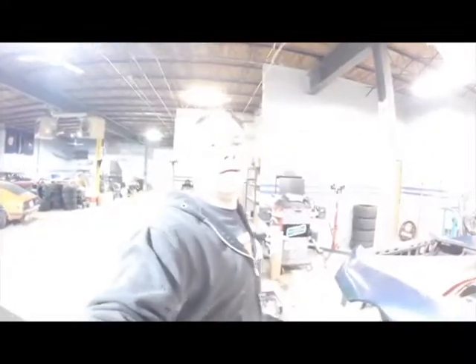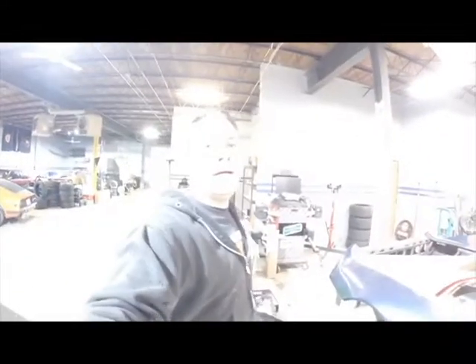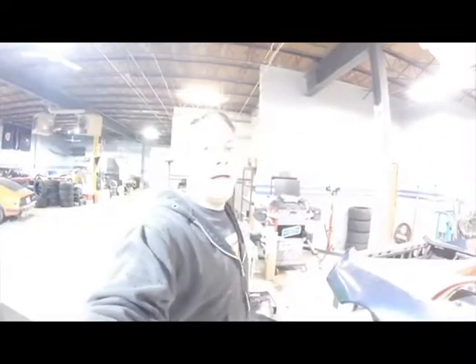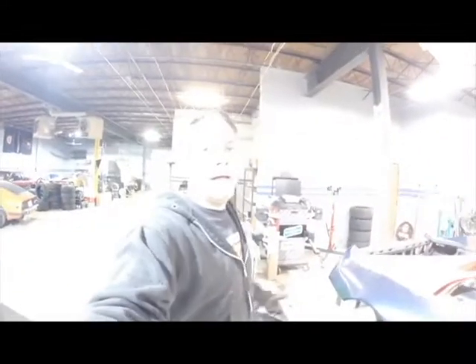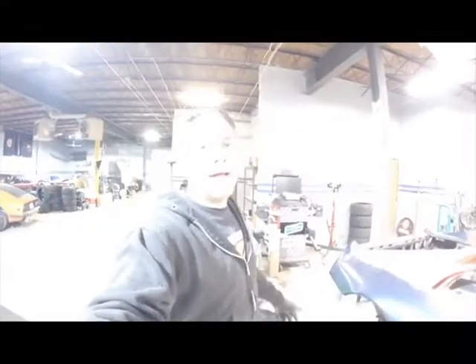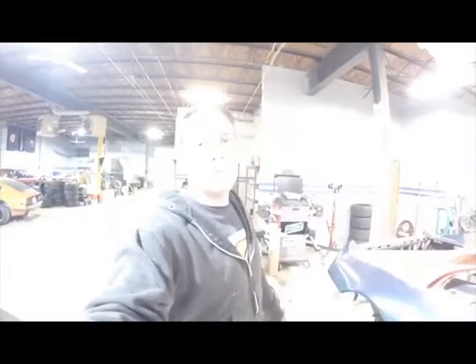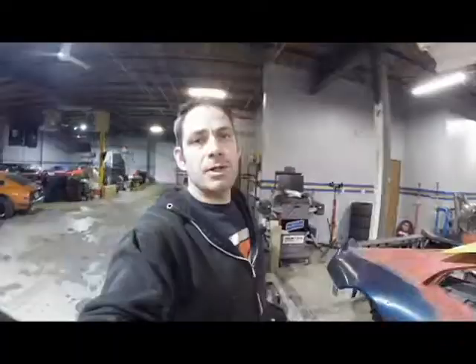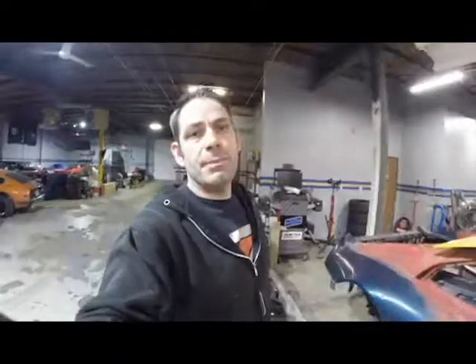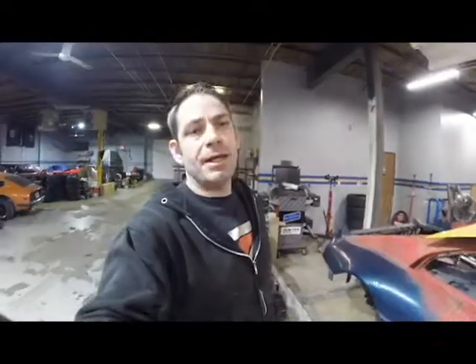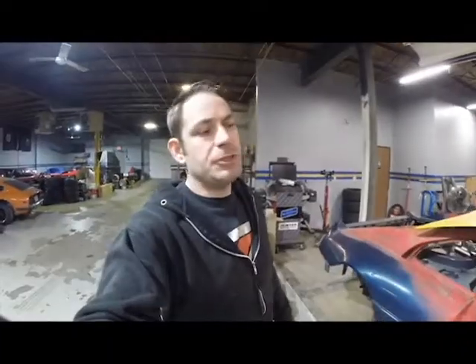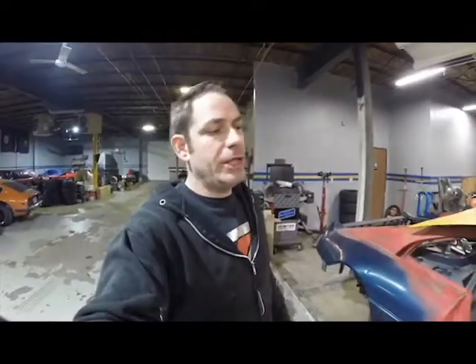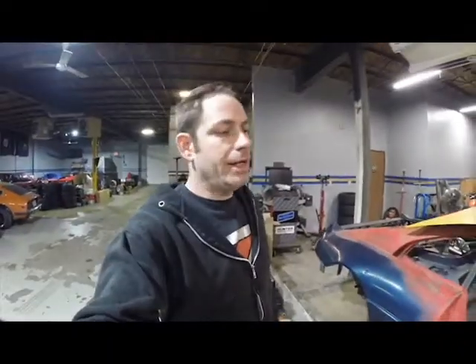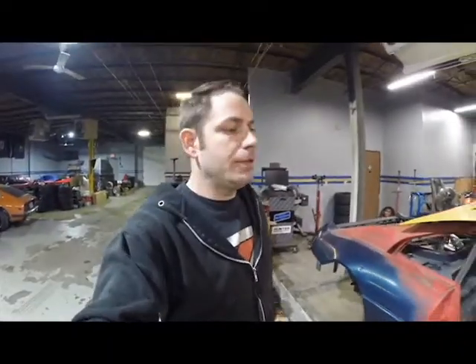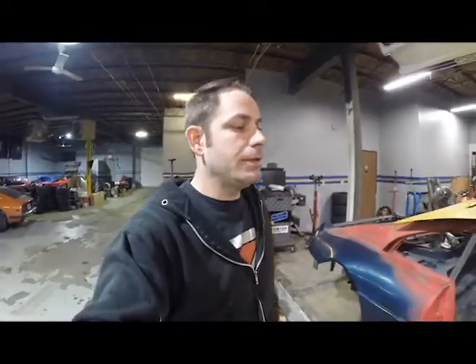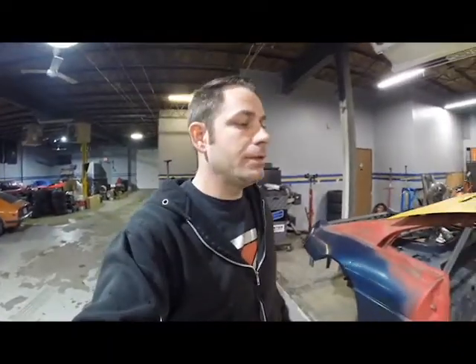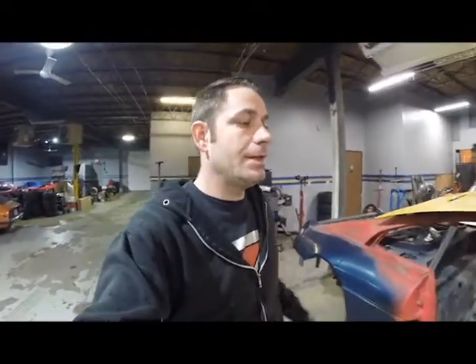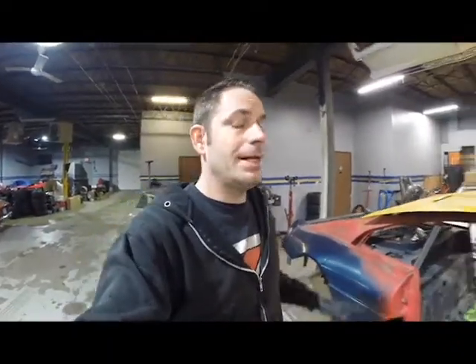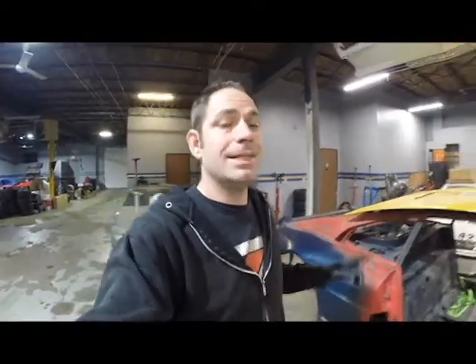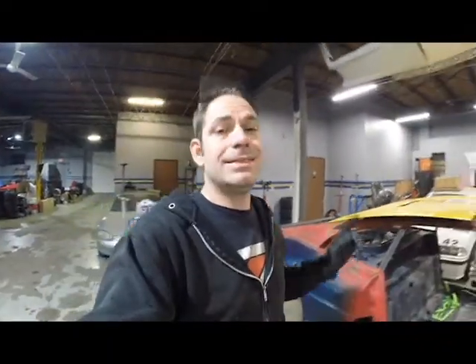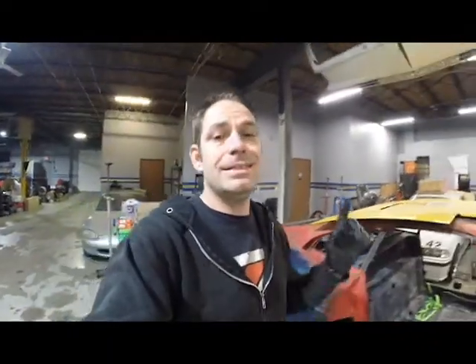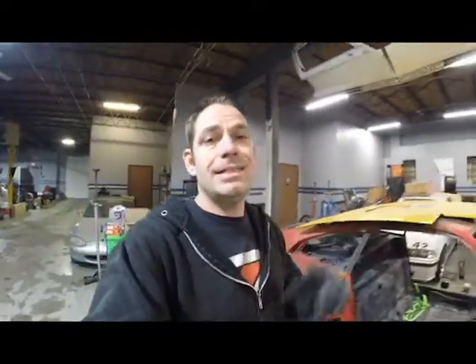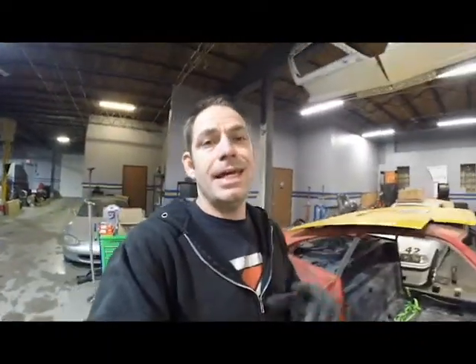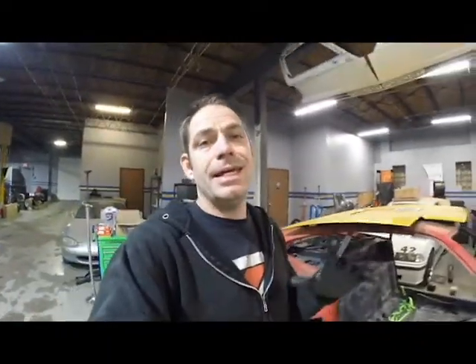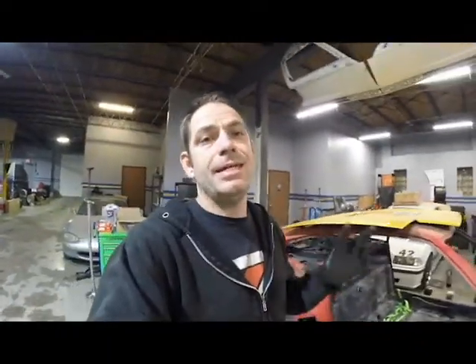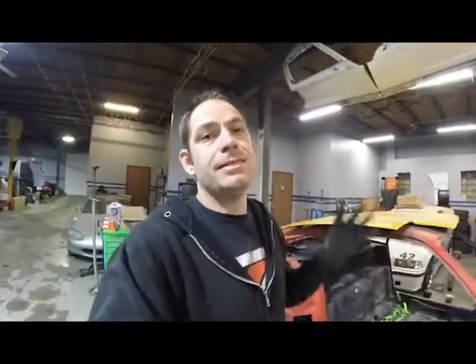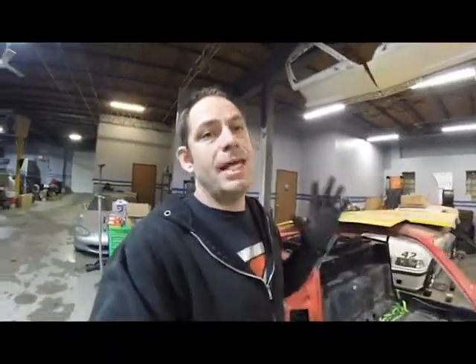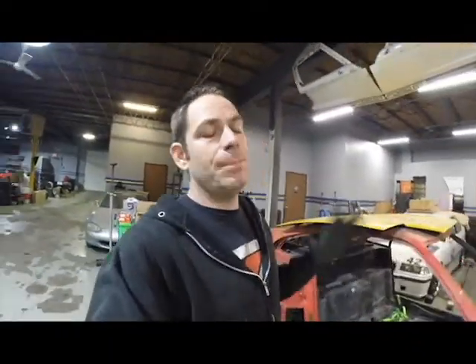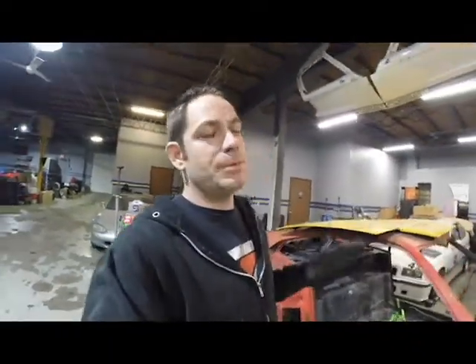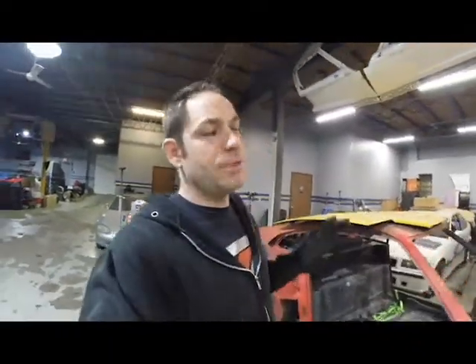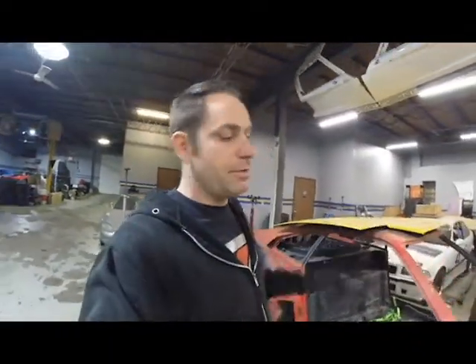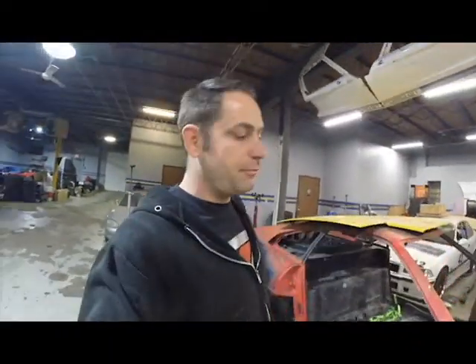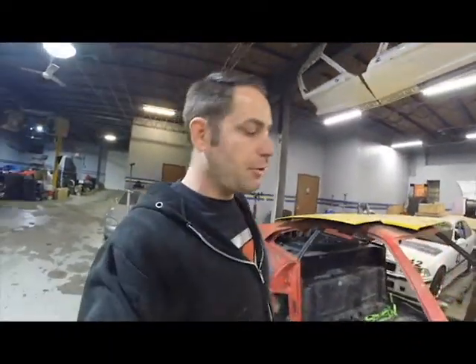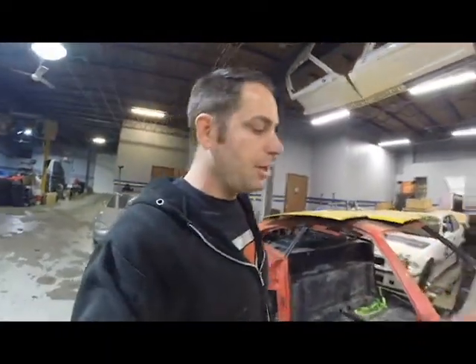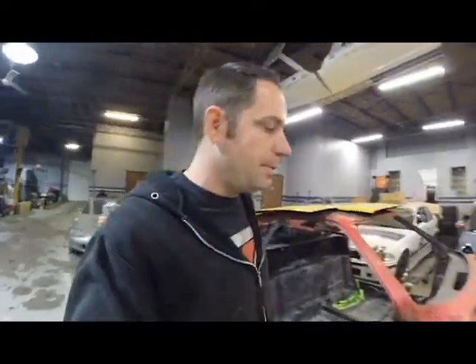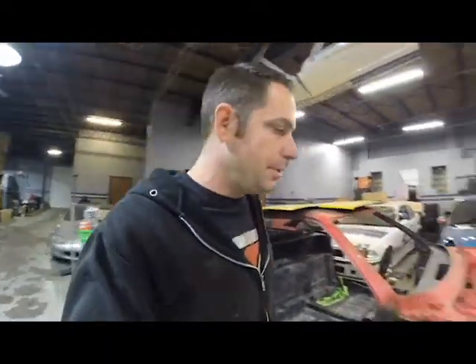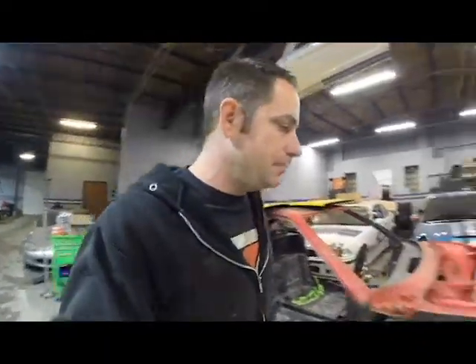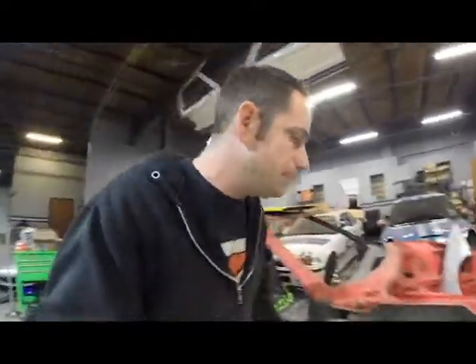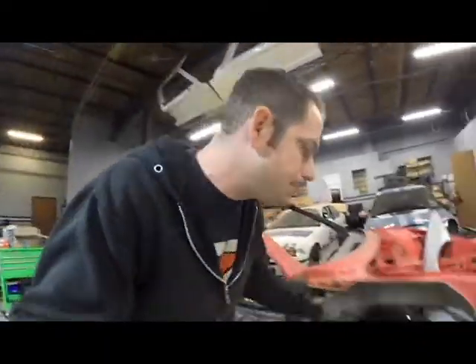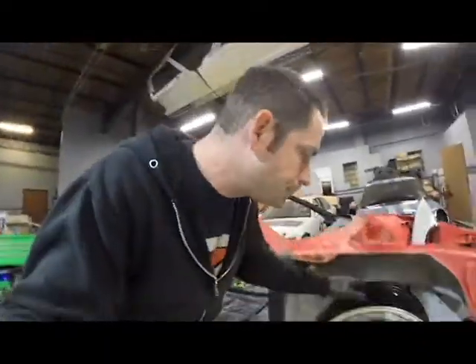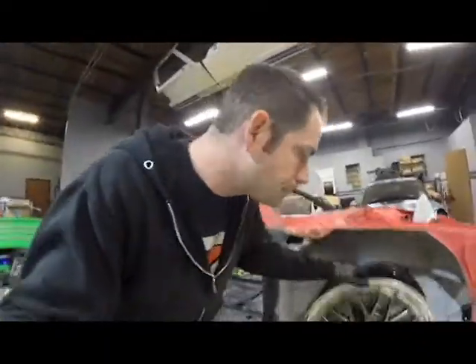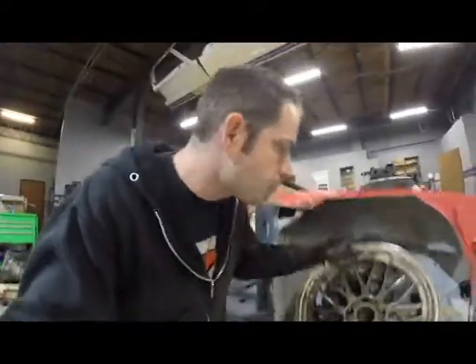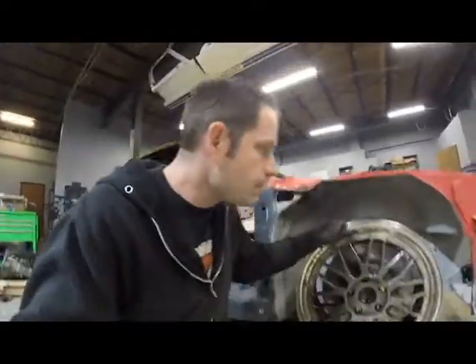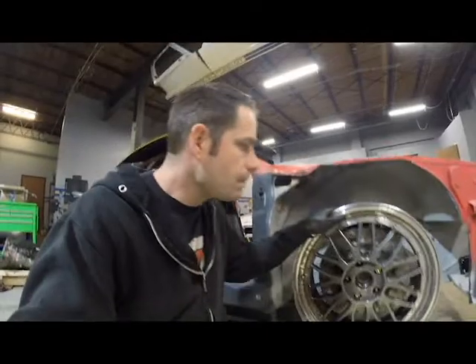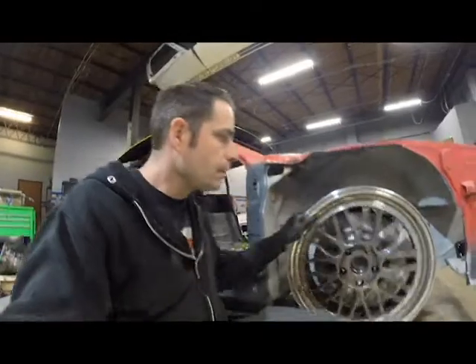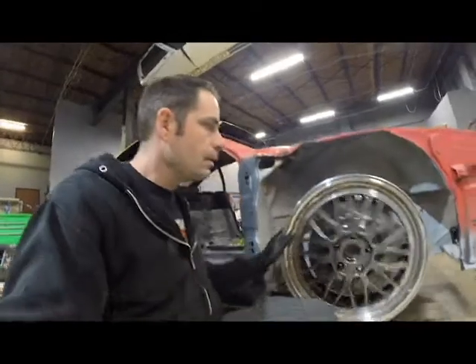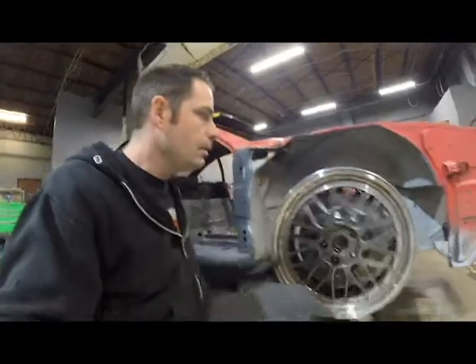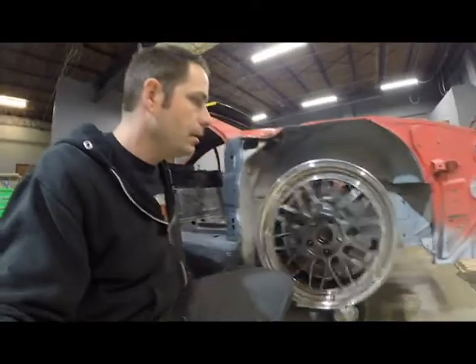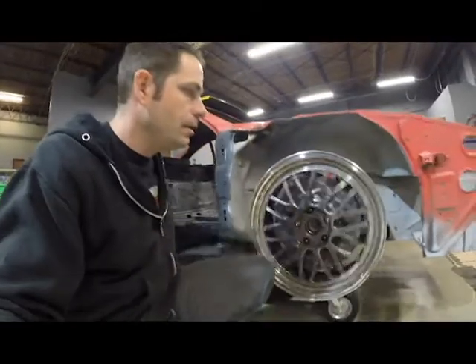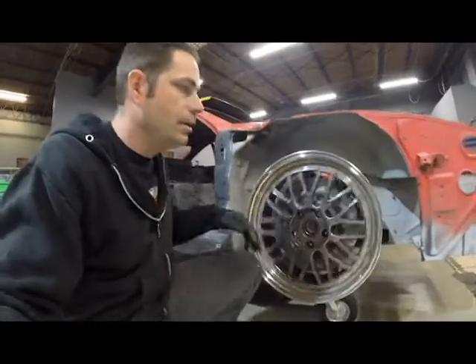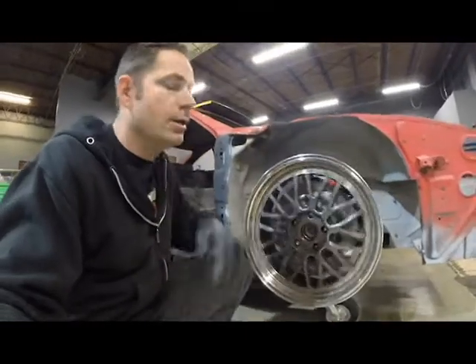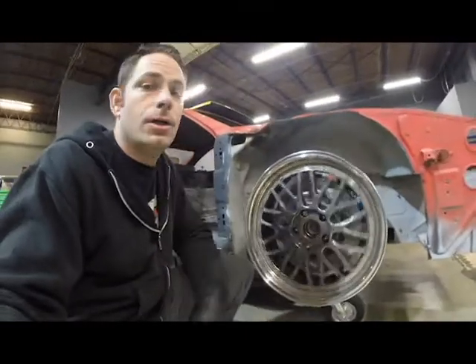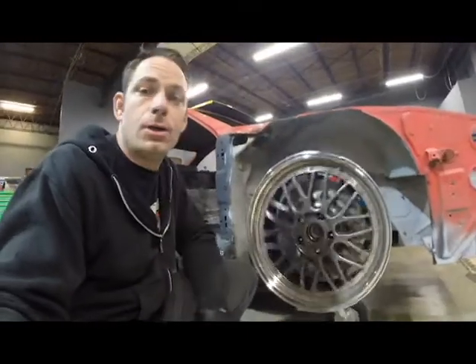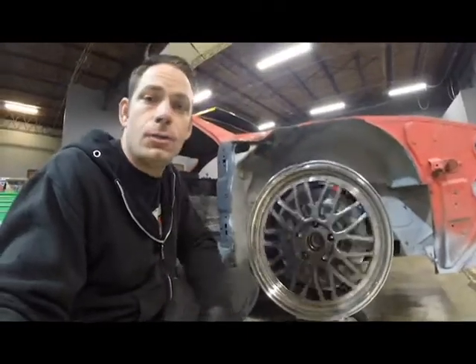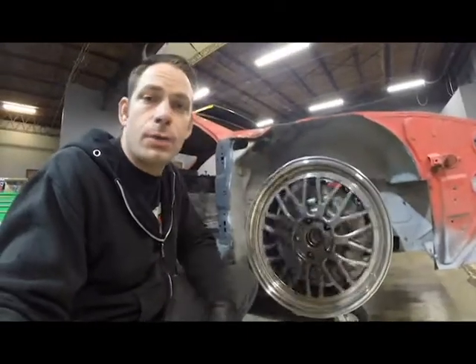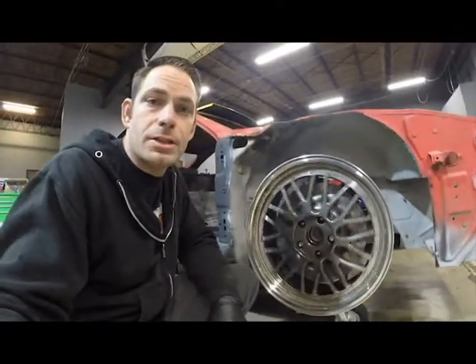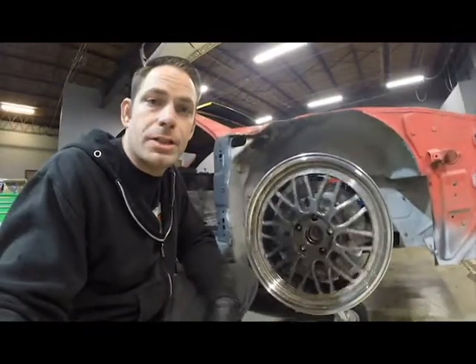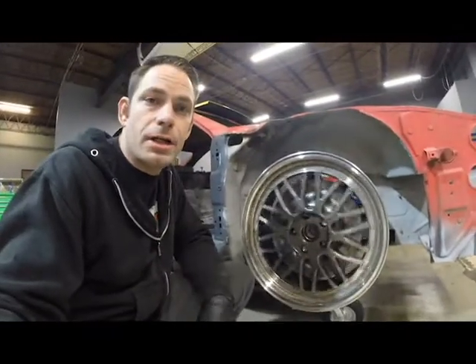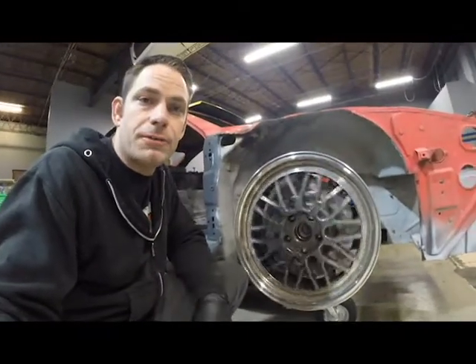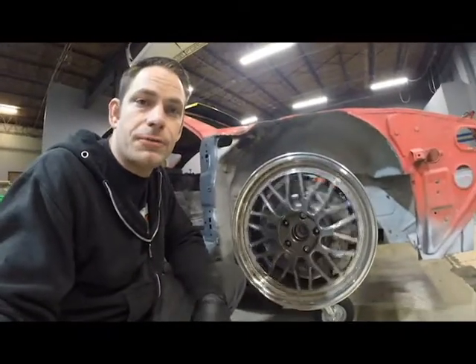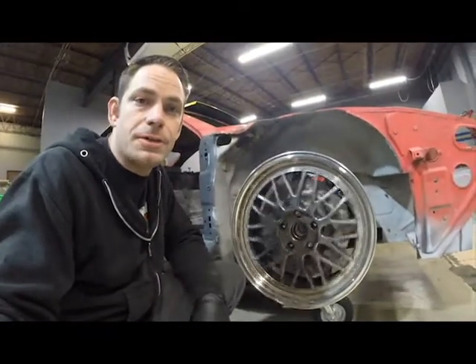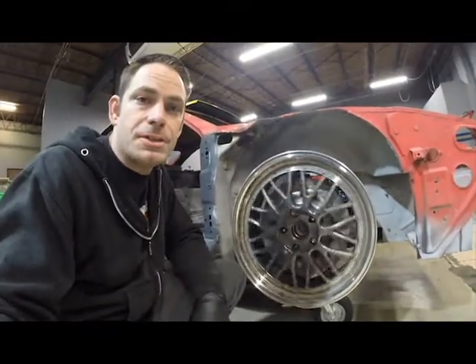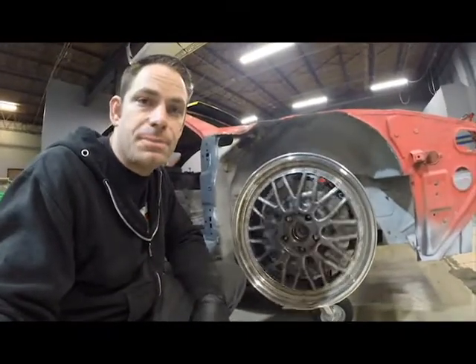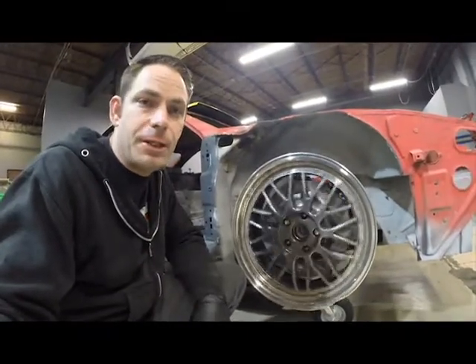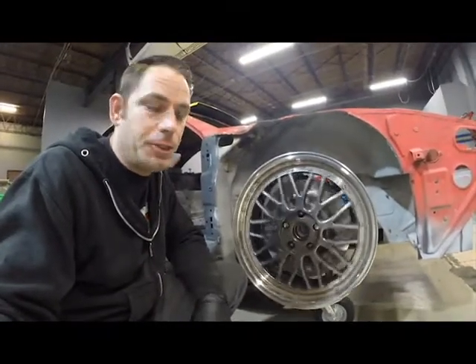Hey guys, welcome back to the channel. On today's episode of the Ferrari Build, we're going to talk about the front suspension.